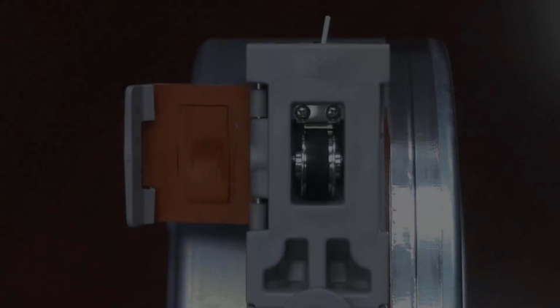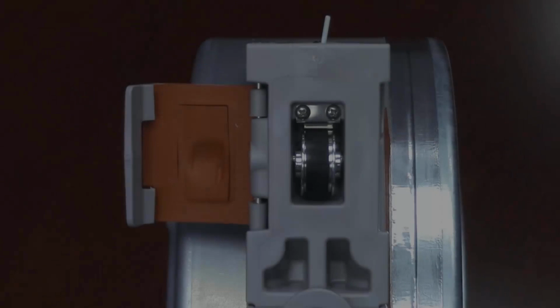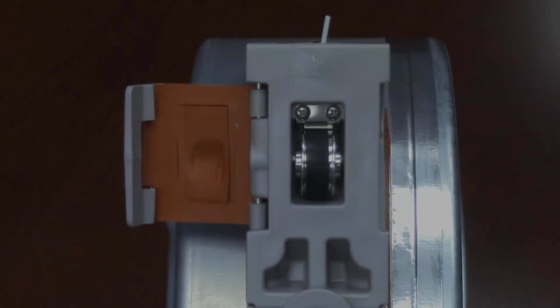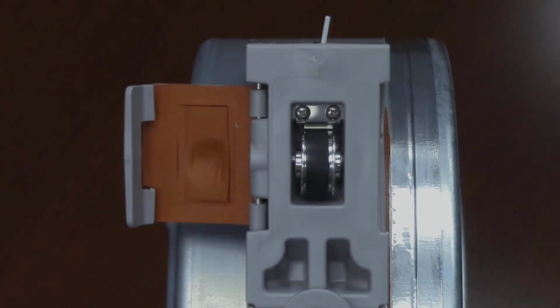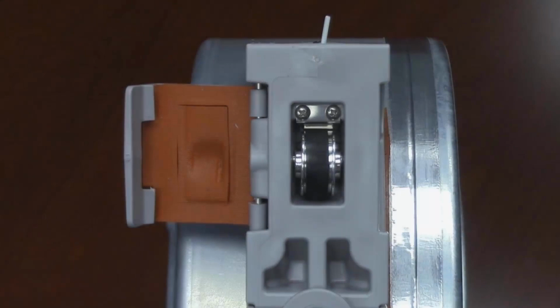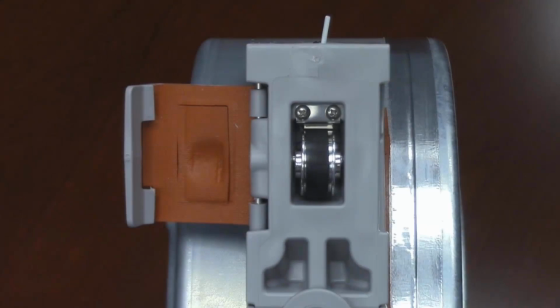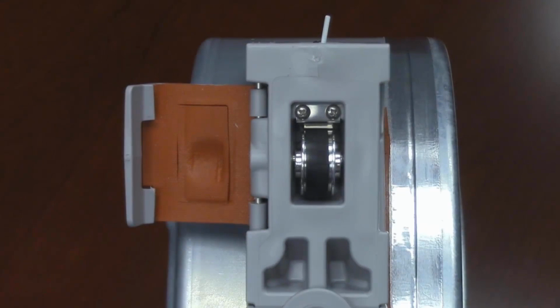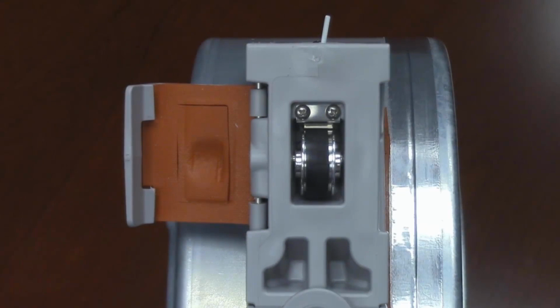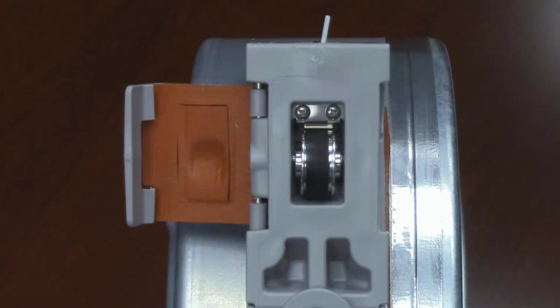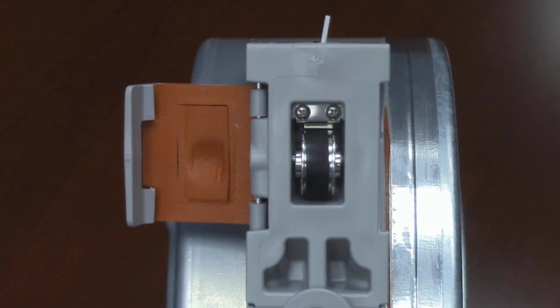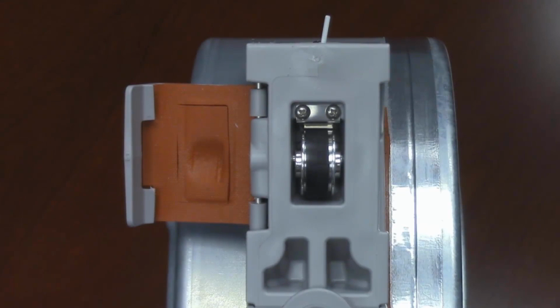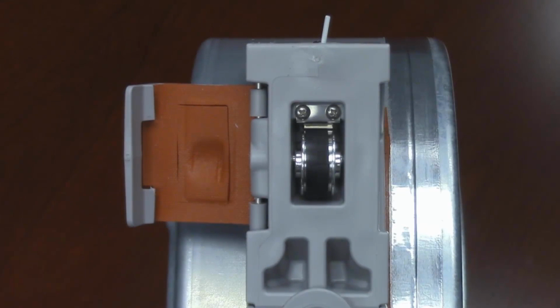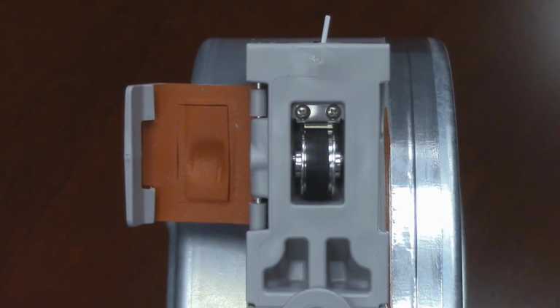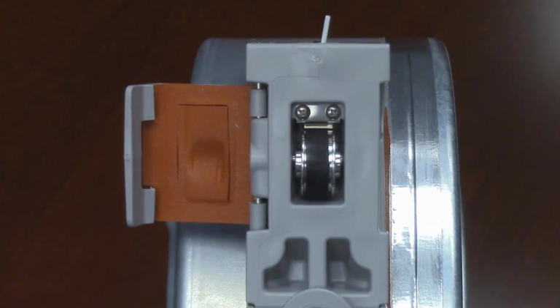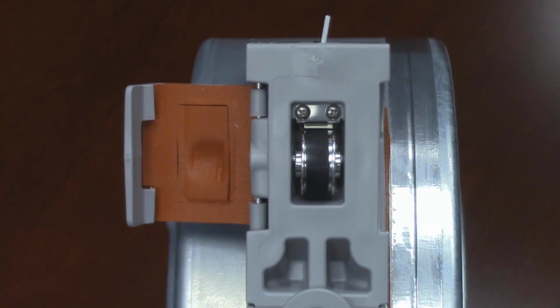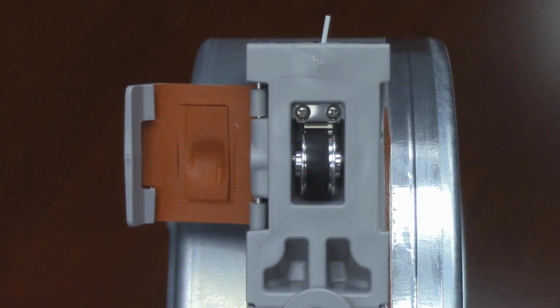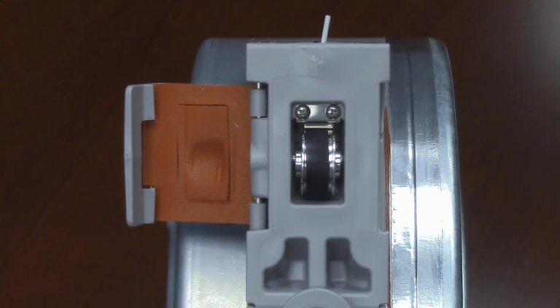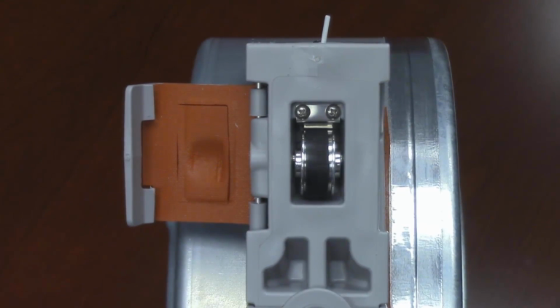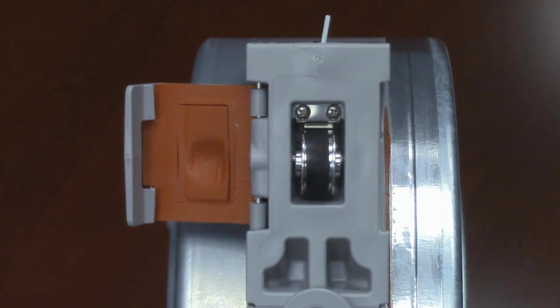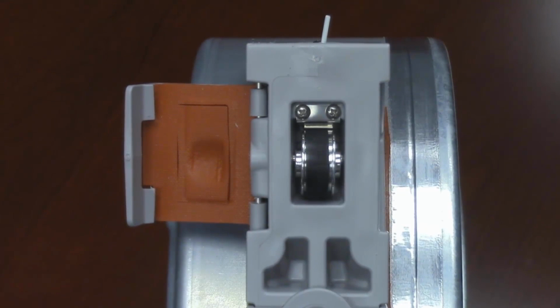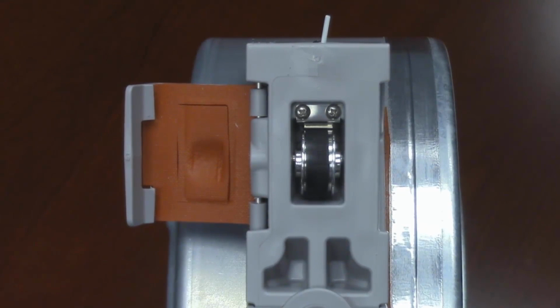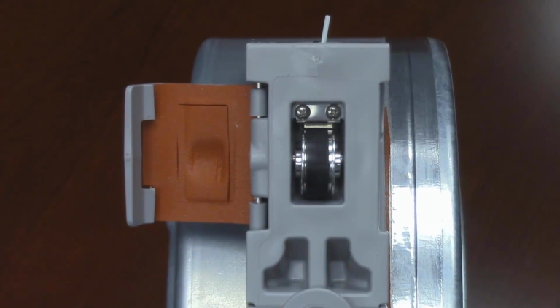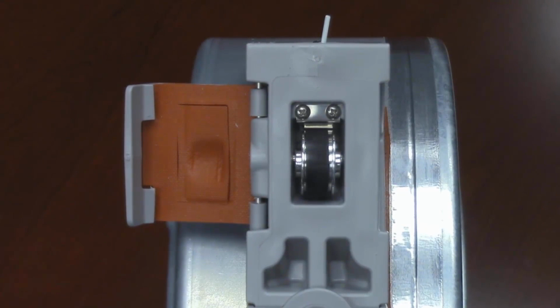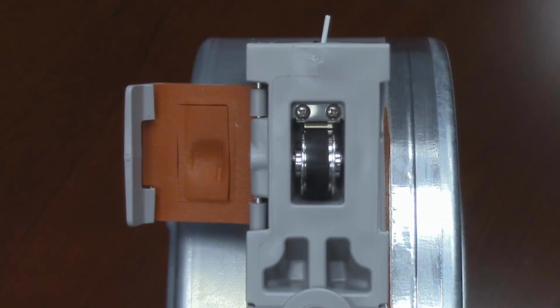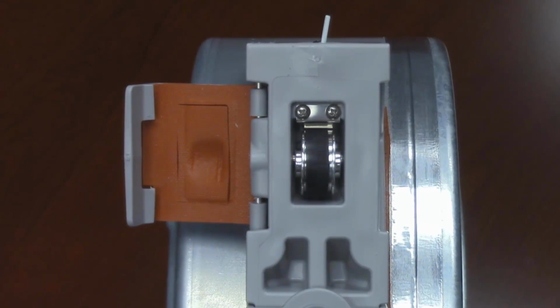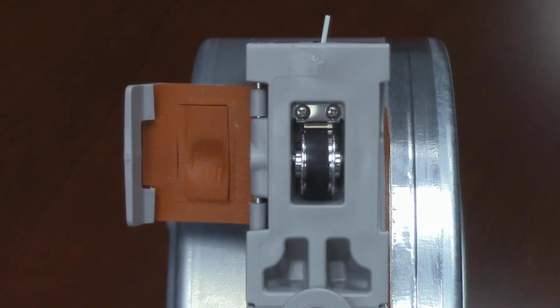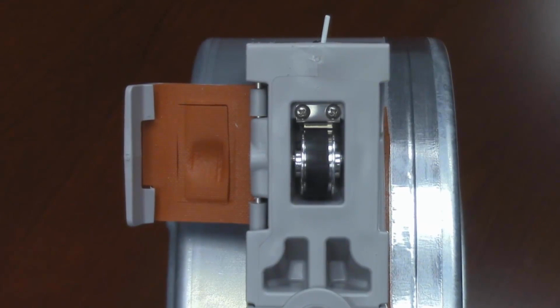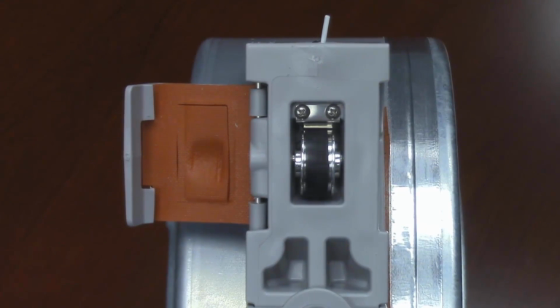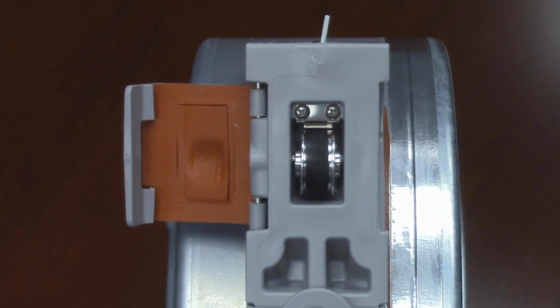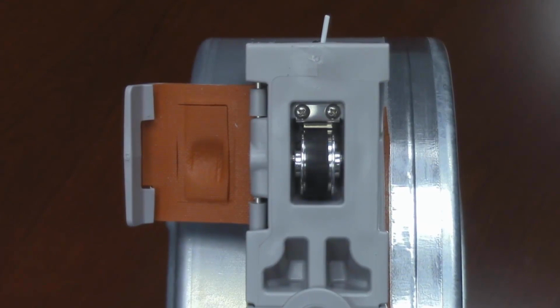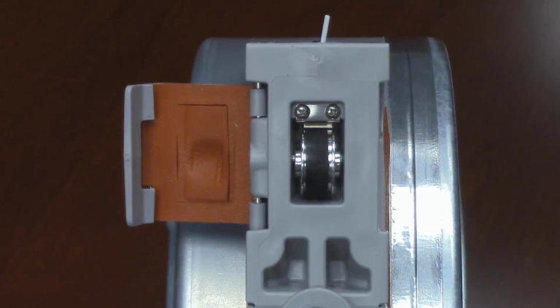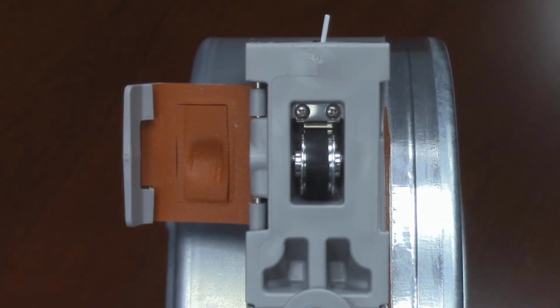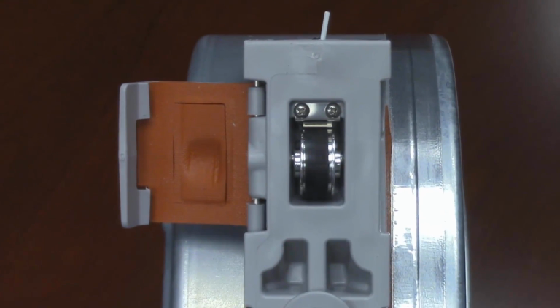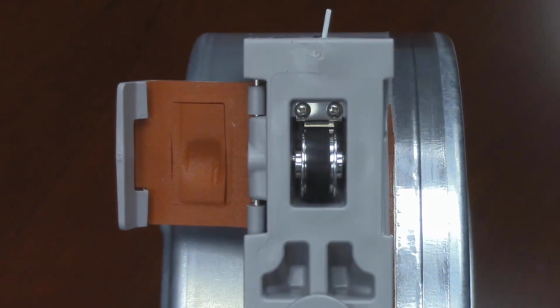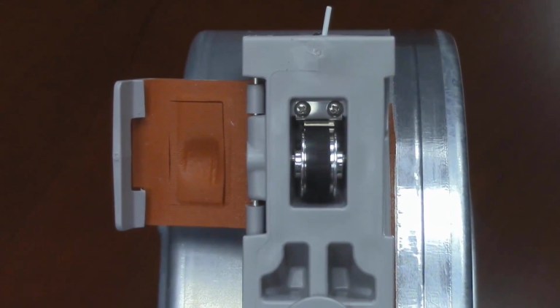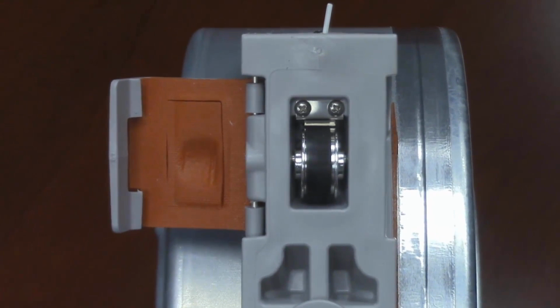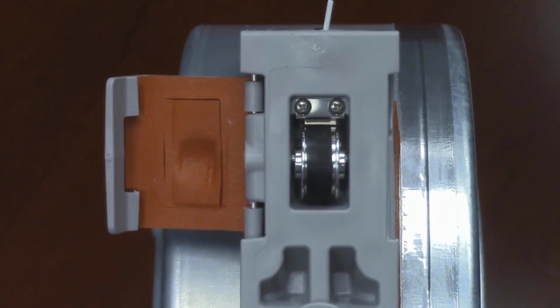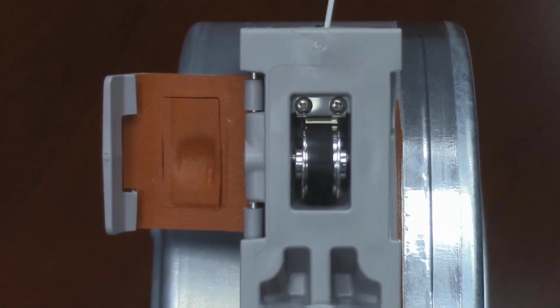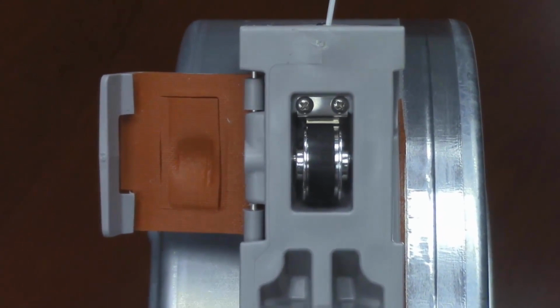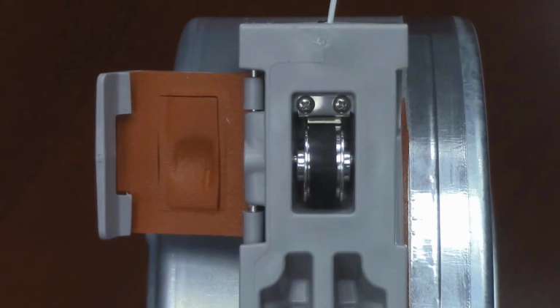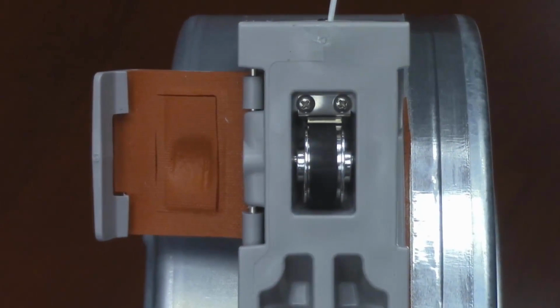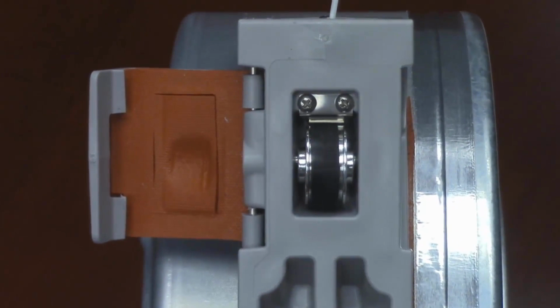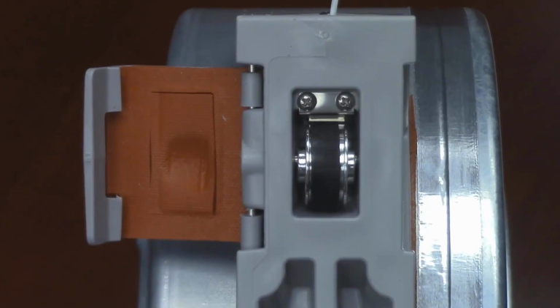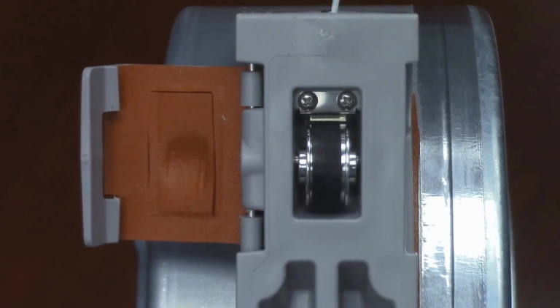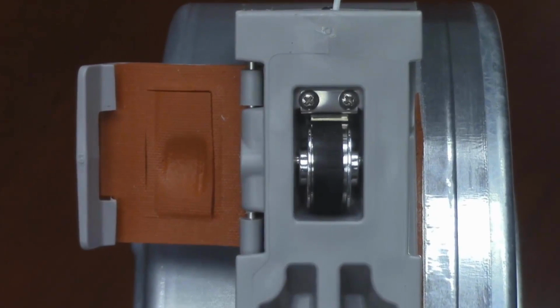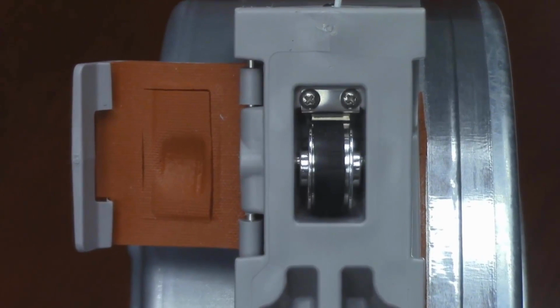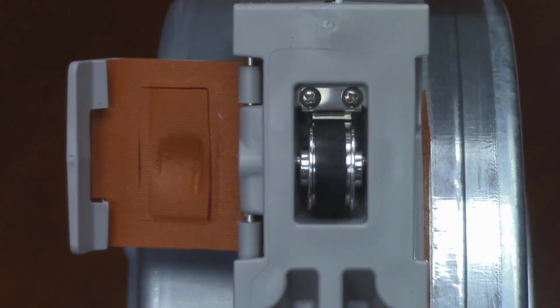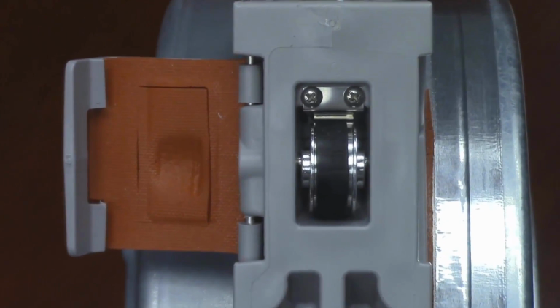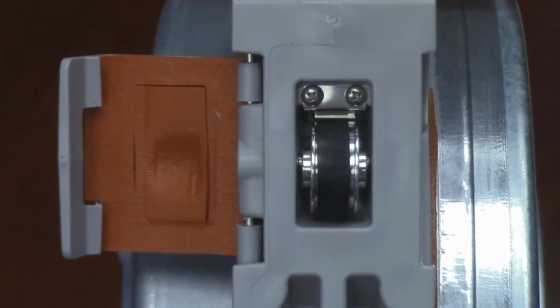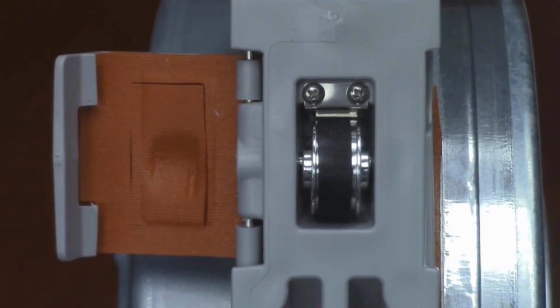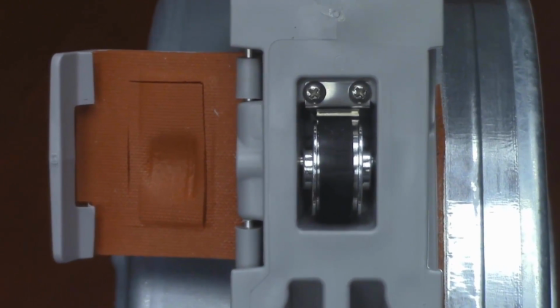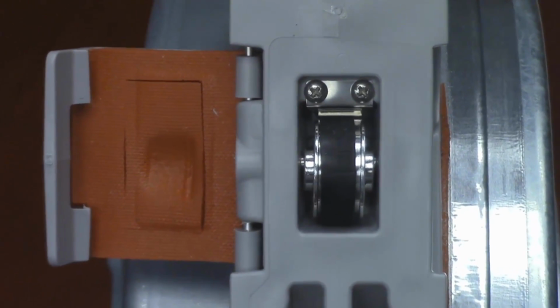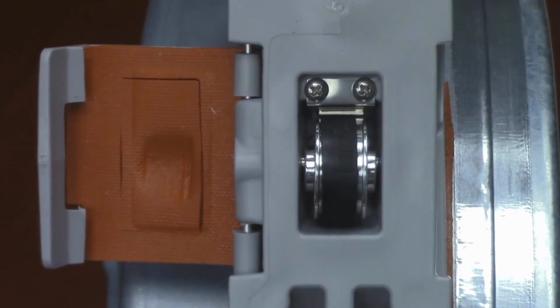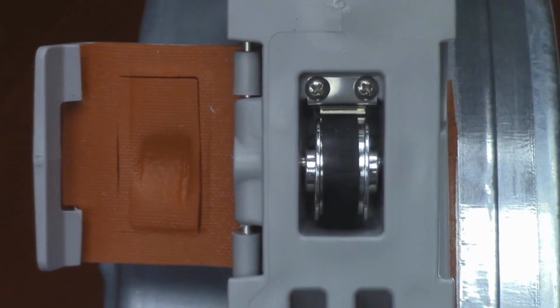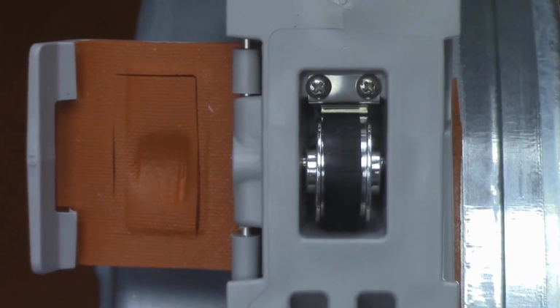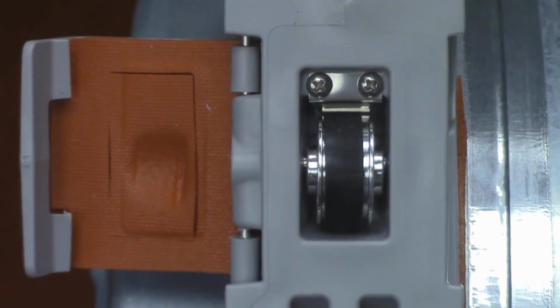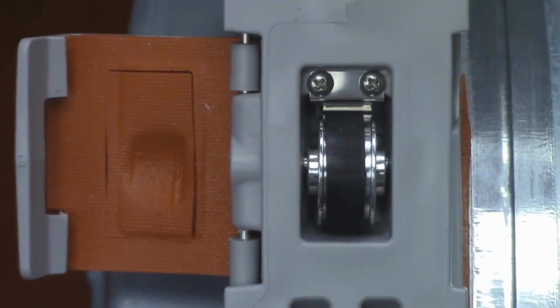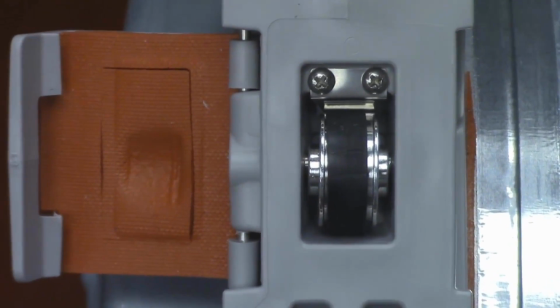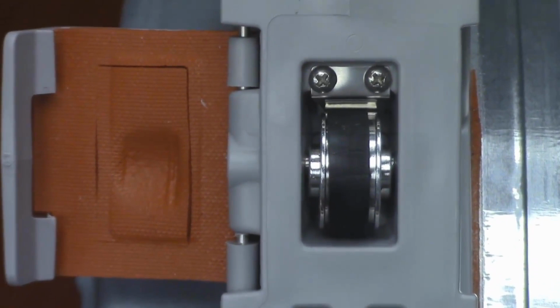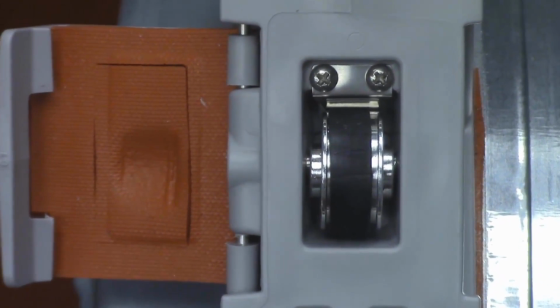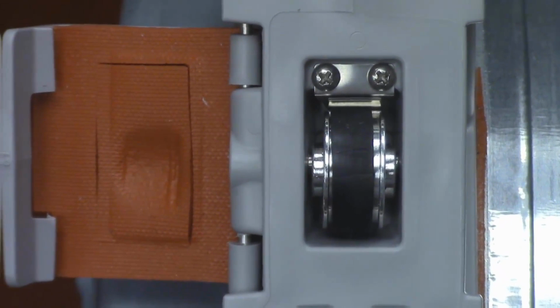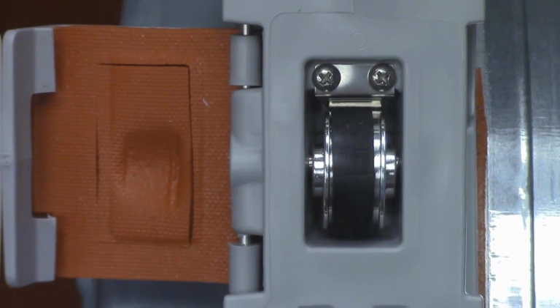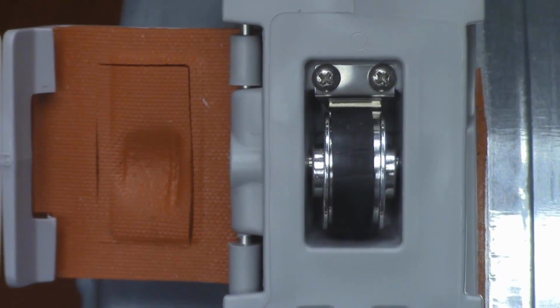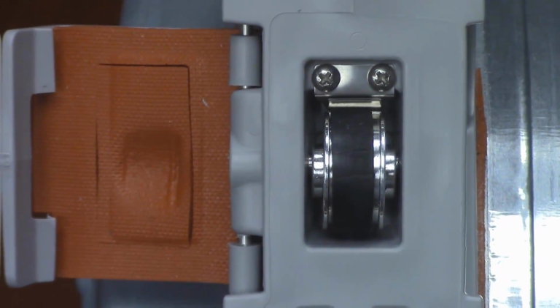So how to quickly correct this issue? First, using a Phillips screwdriver, remove the two small screws that hold the metal spring clip in place.